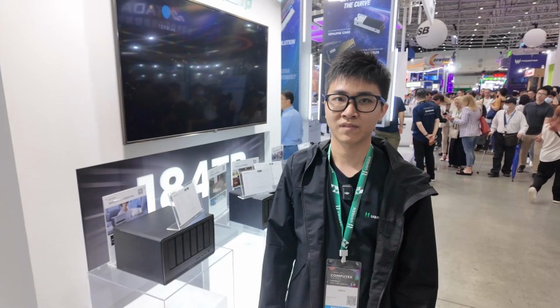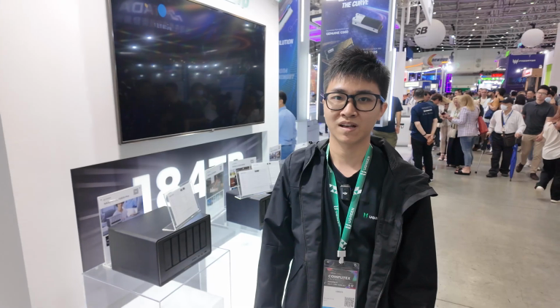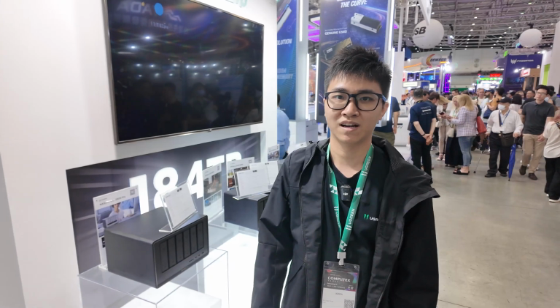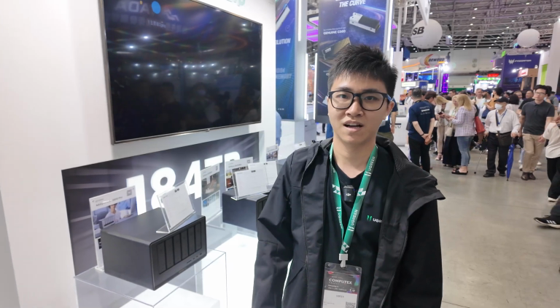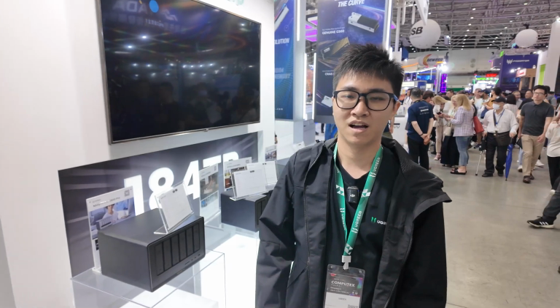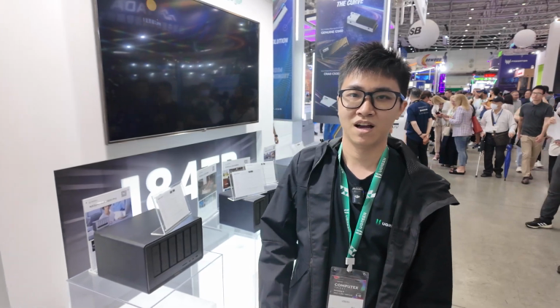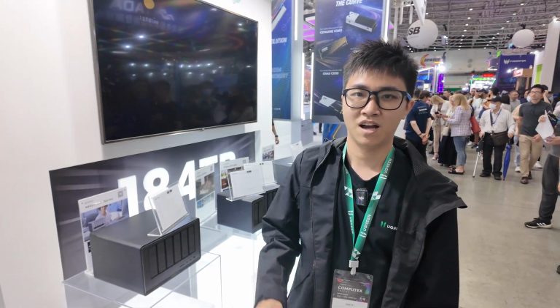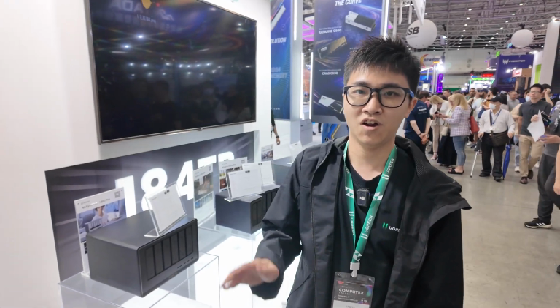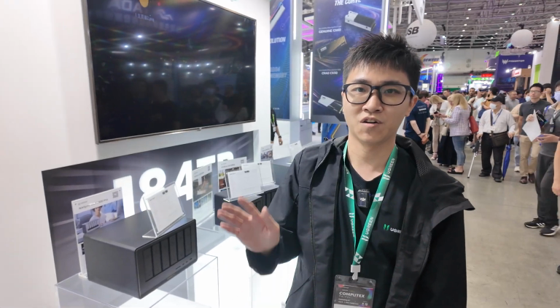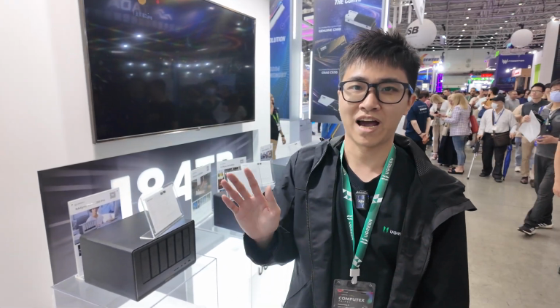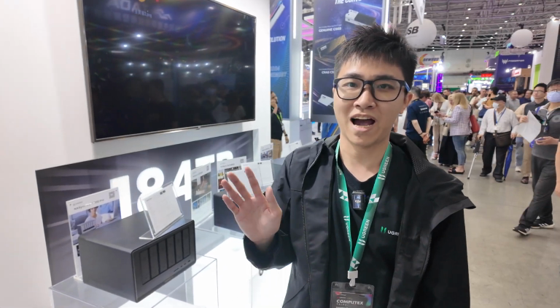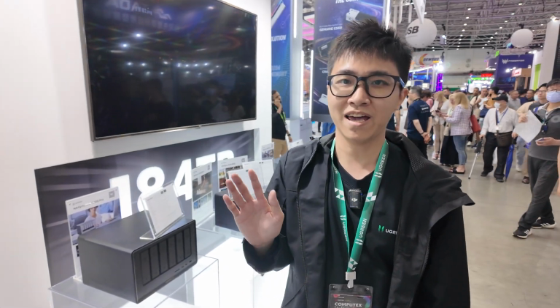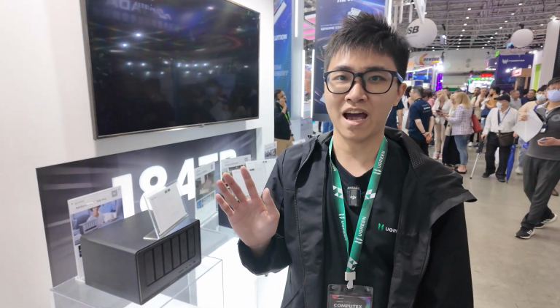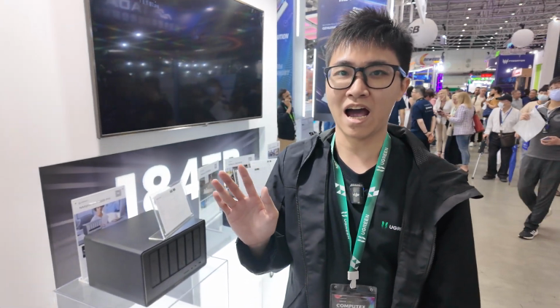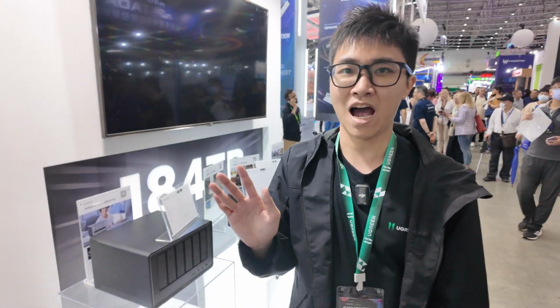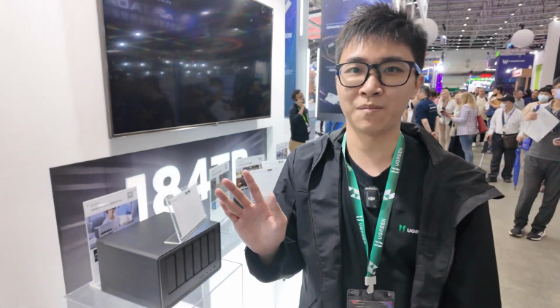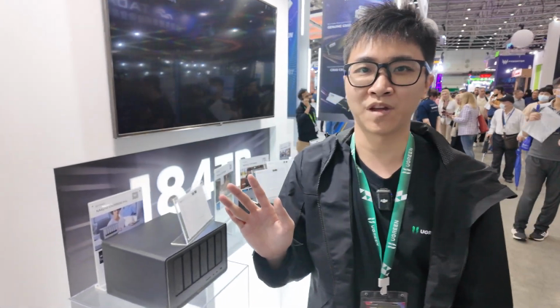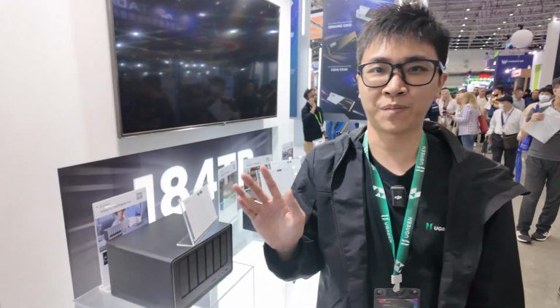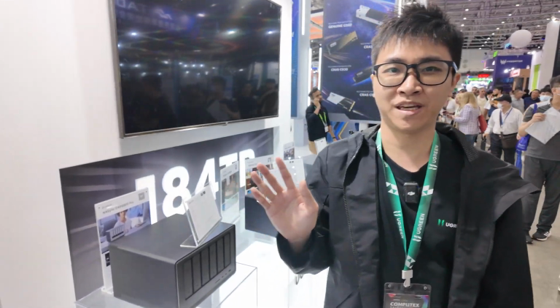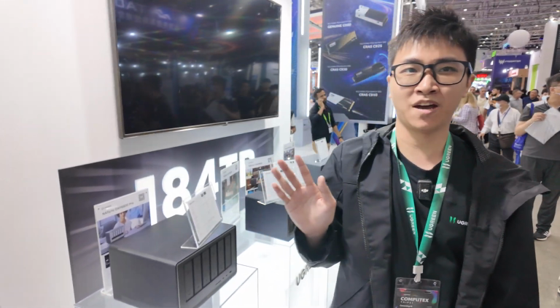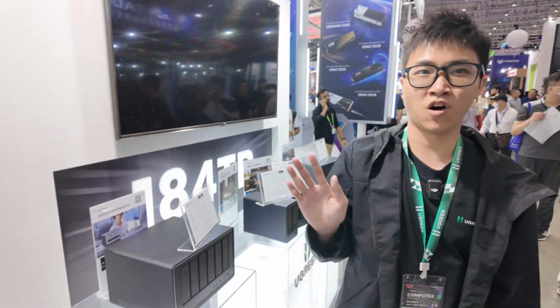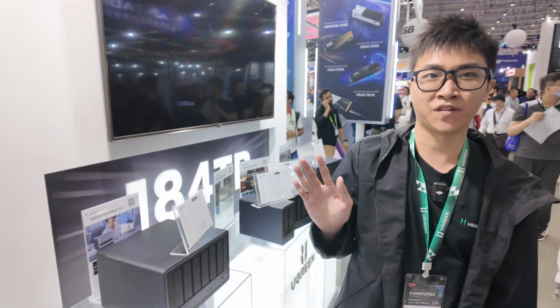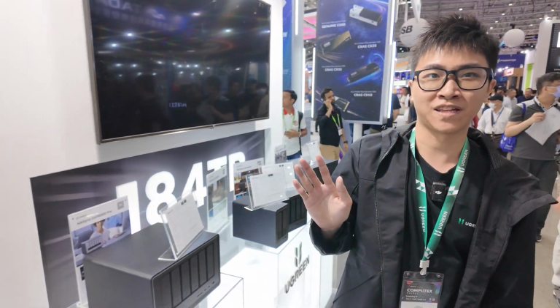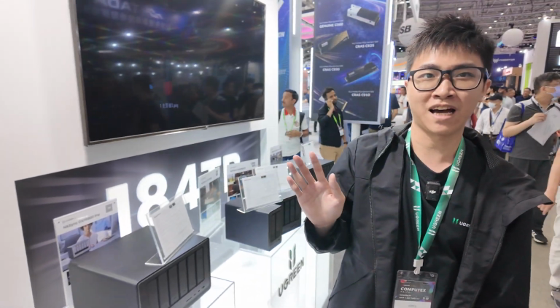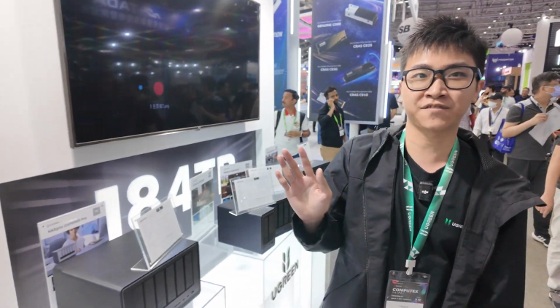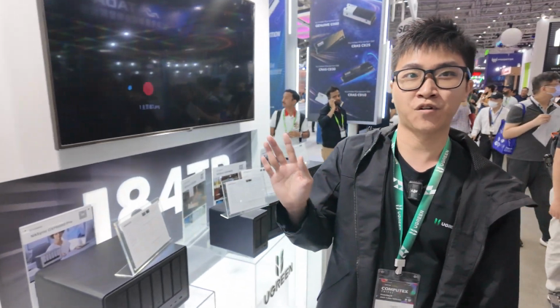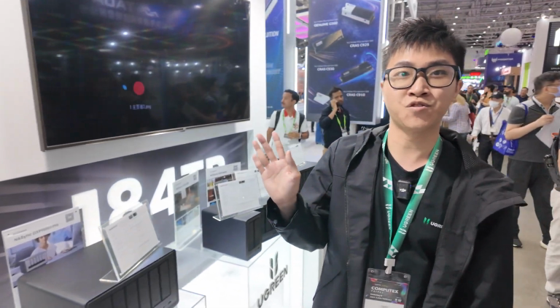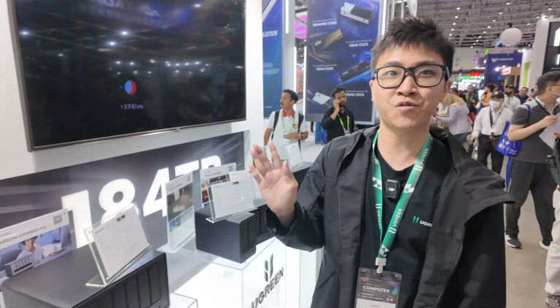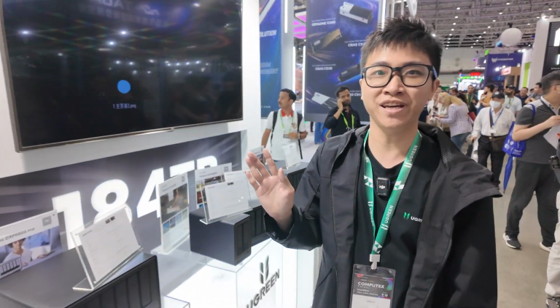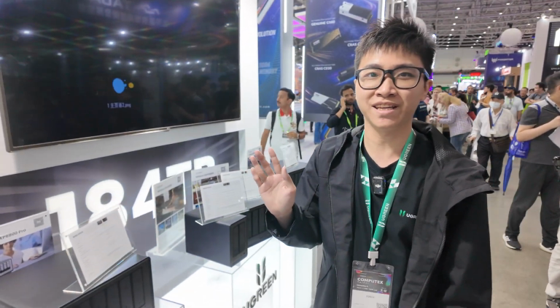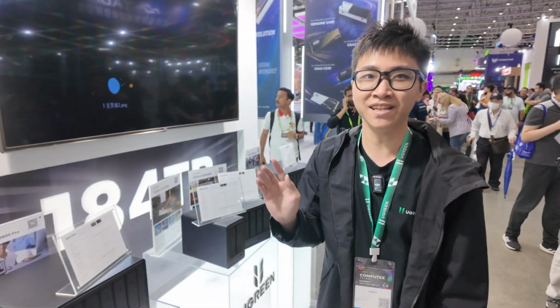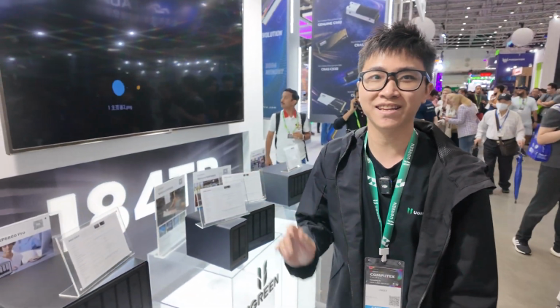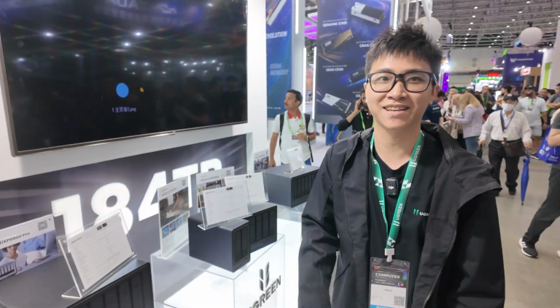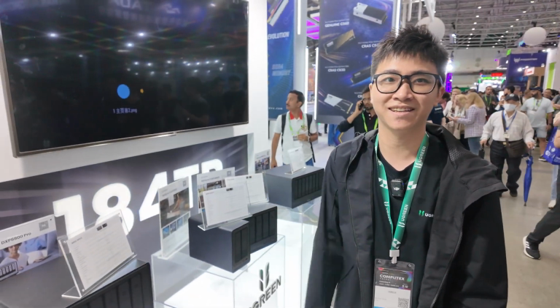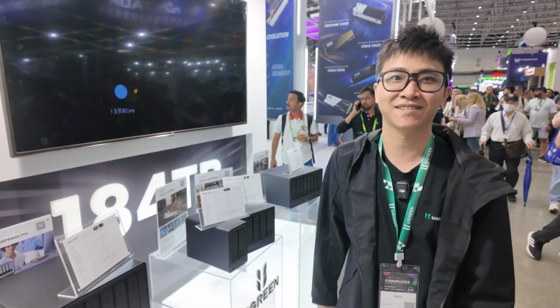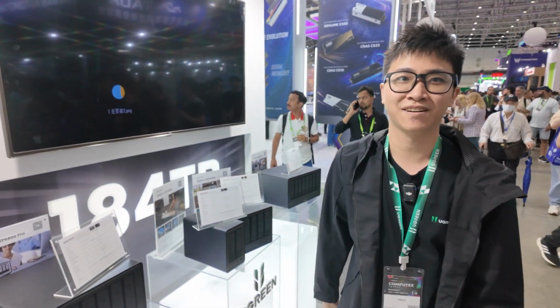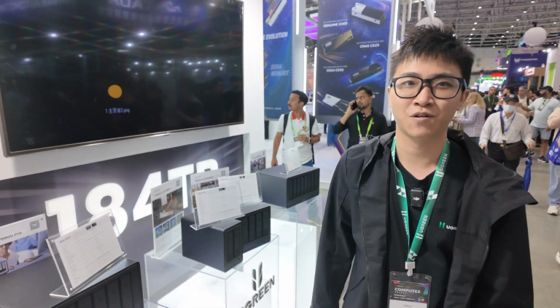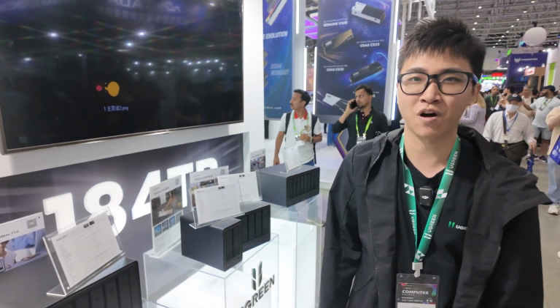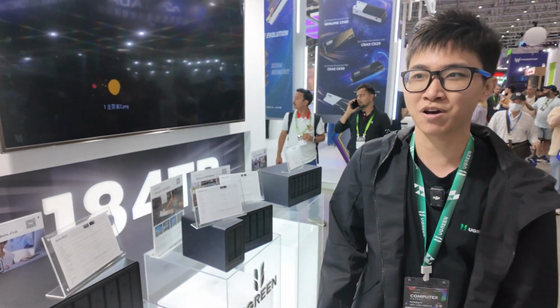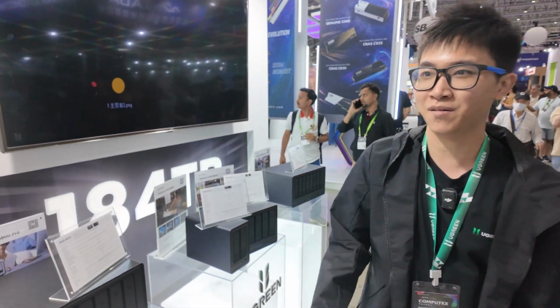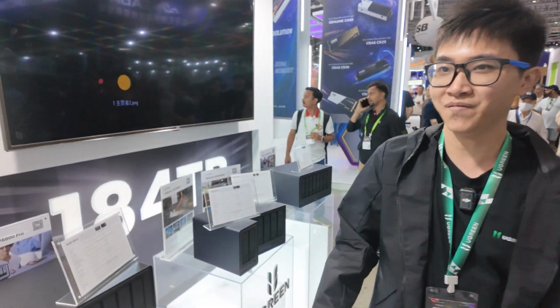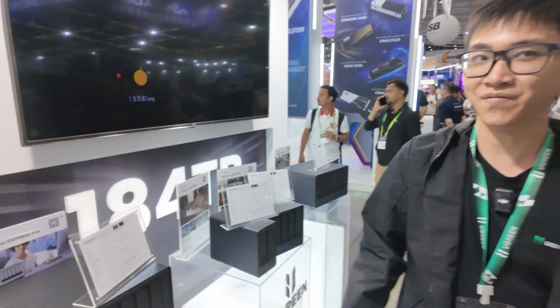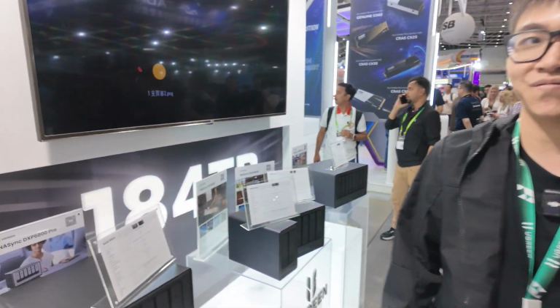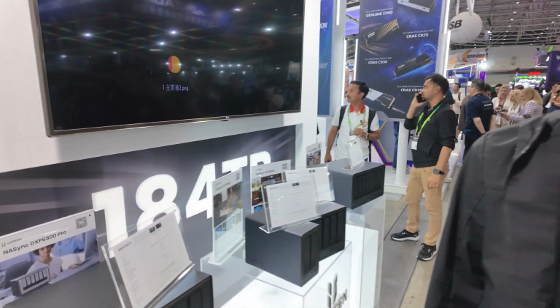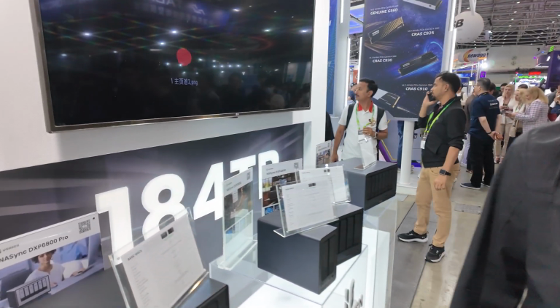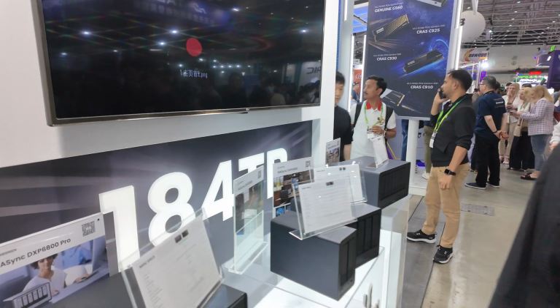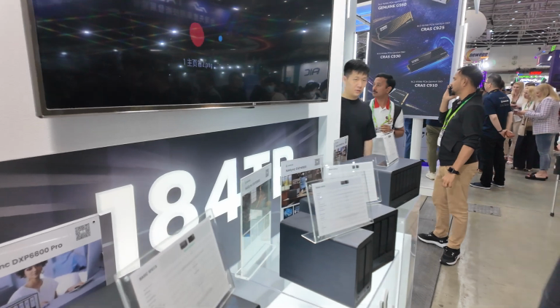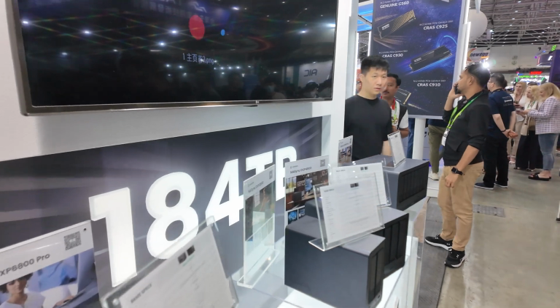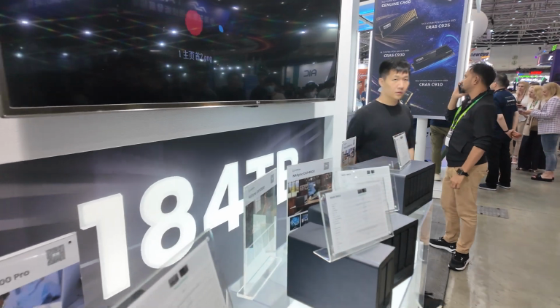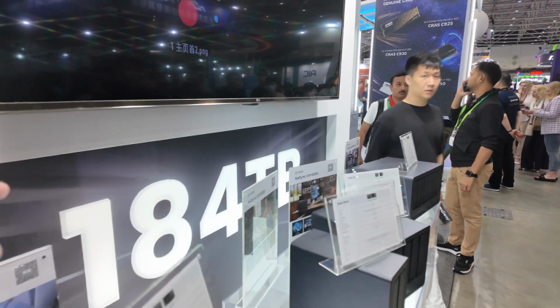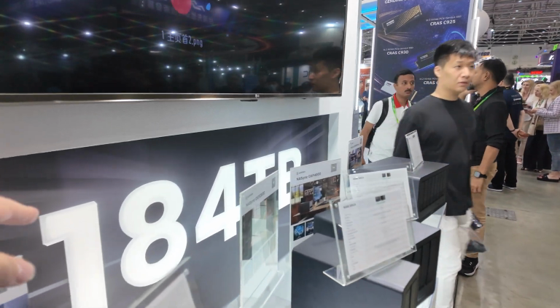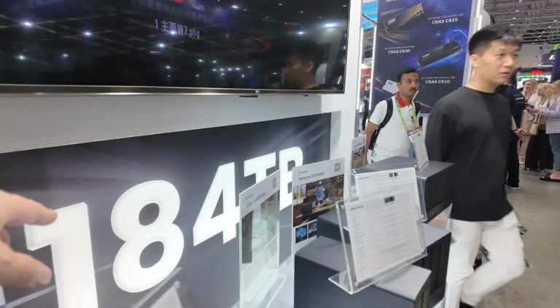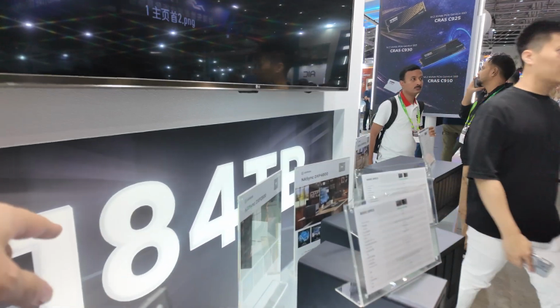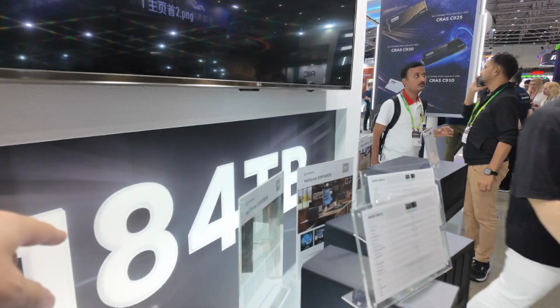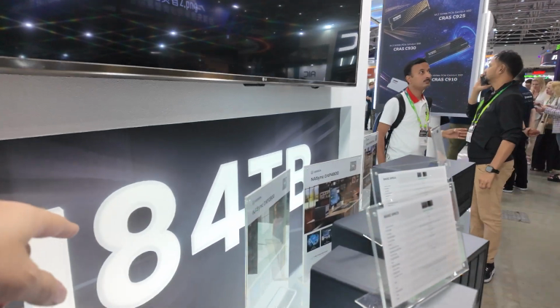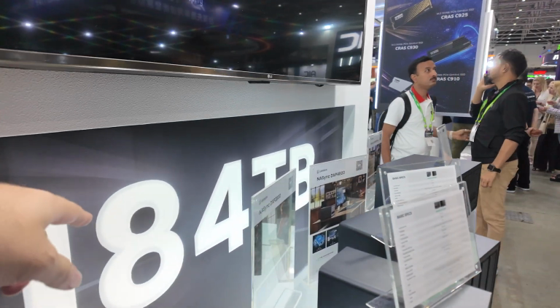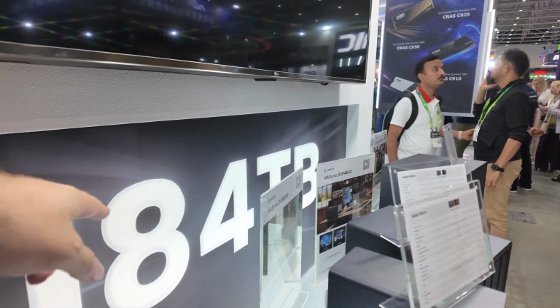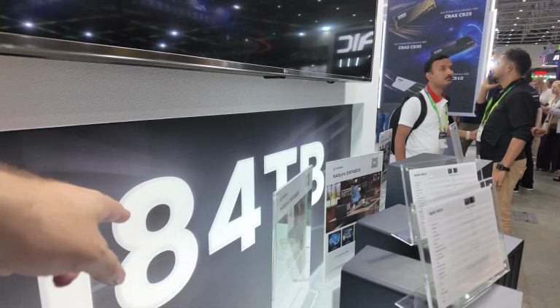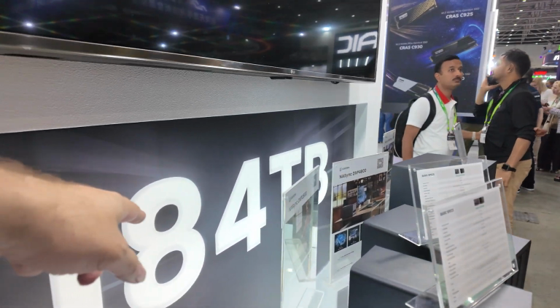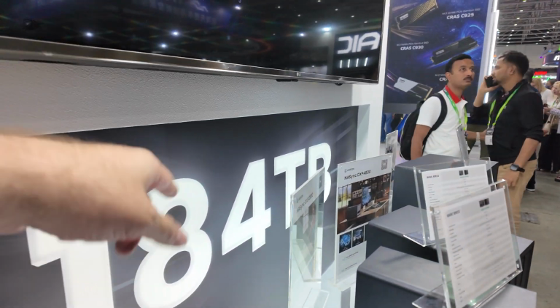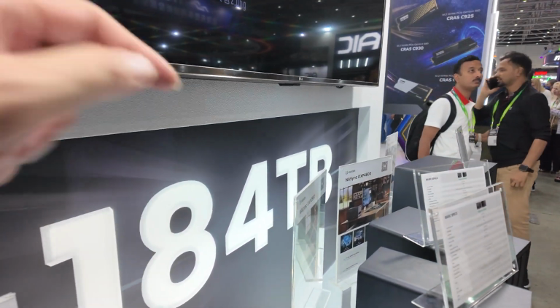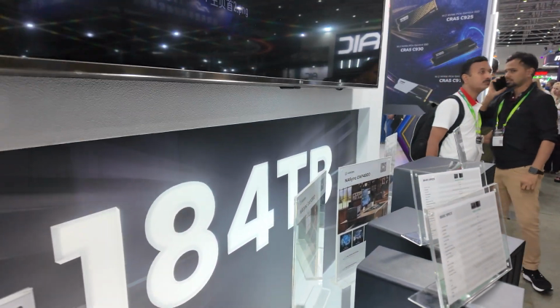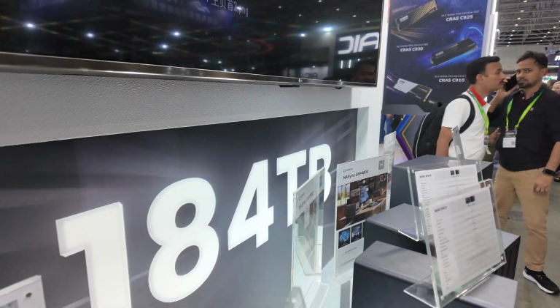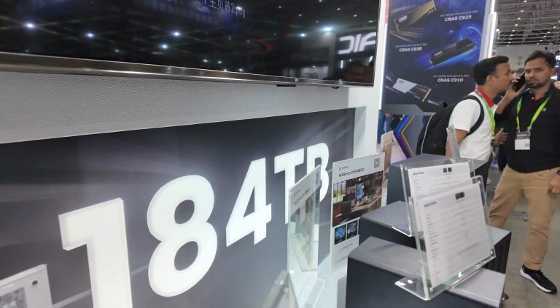Hello guys, I'm the PM of the NAS for Ugreen. So how's it going here? I see 184 terabytes.